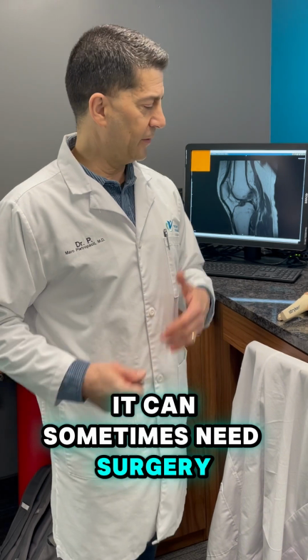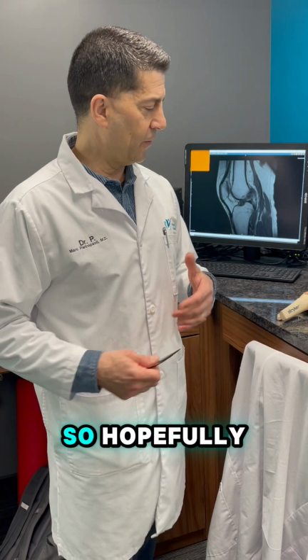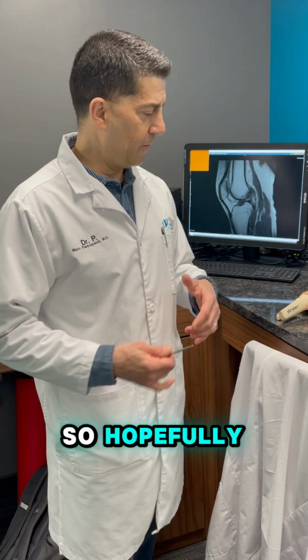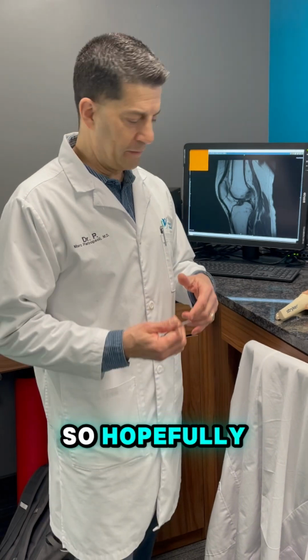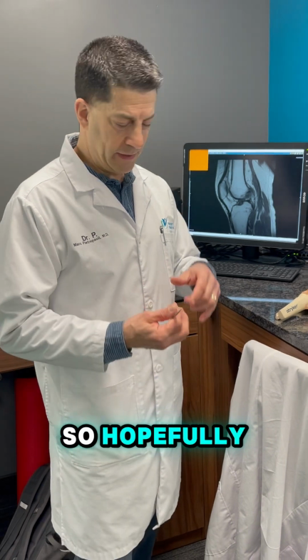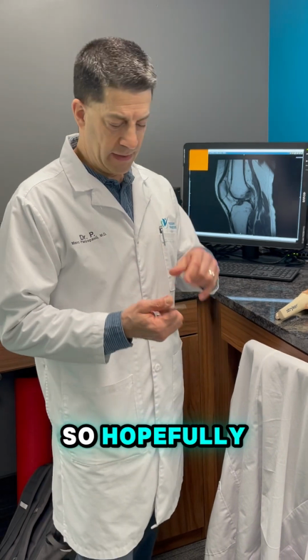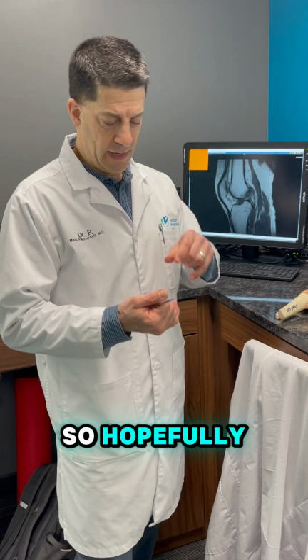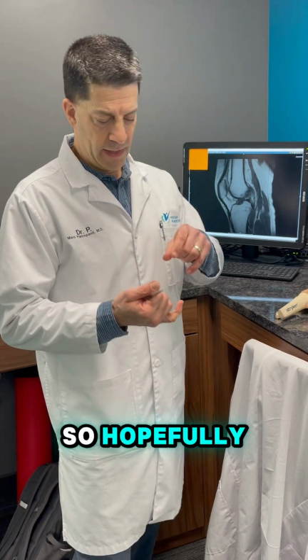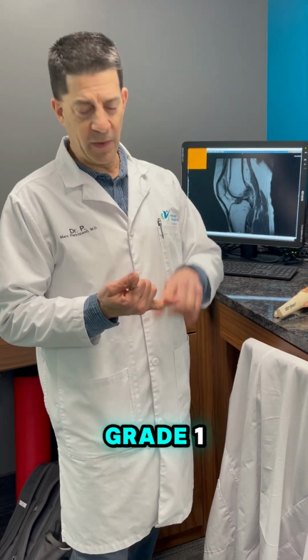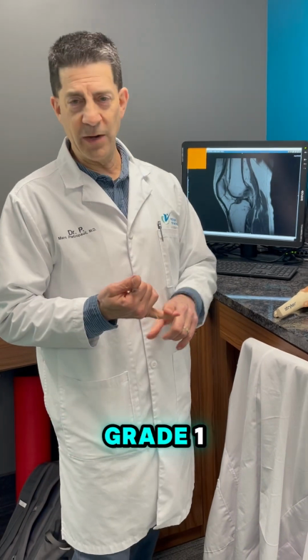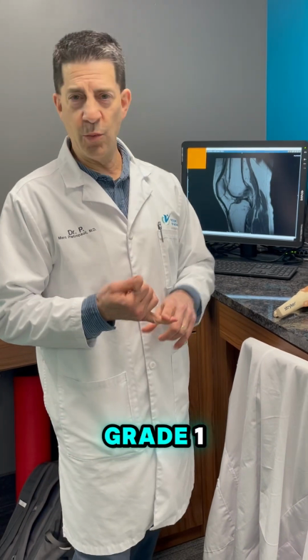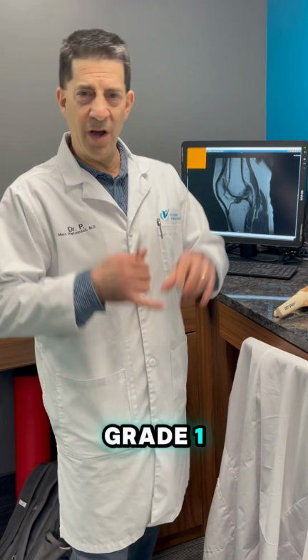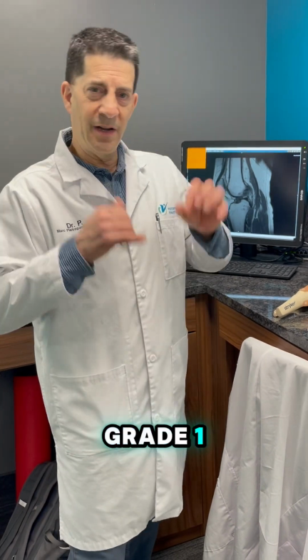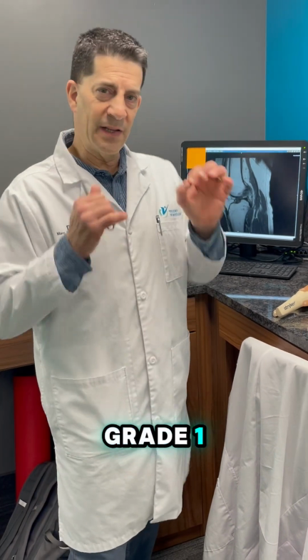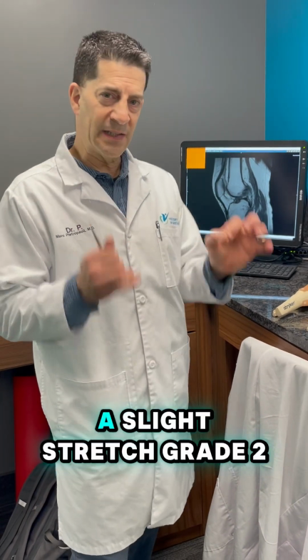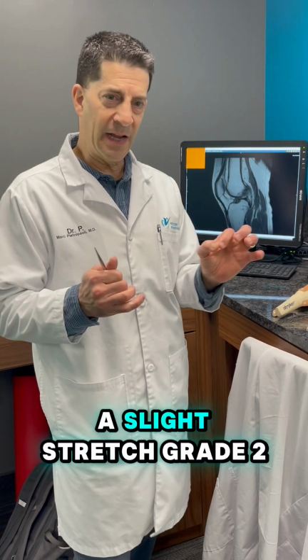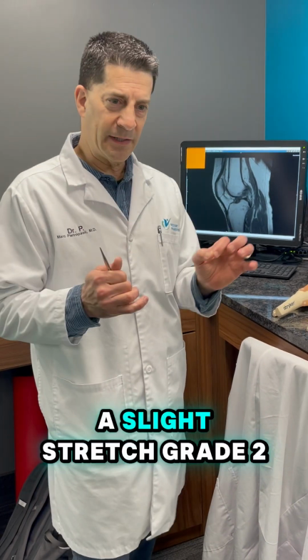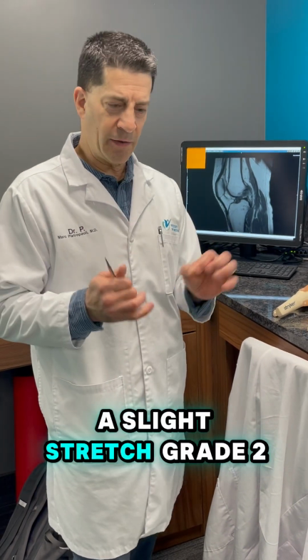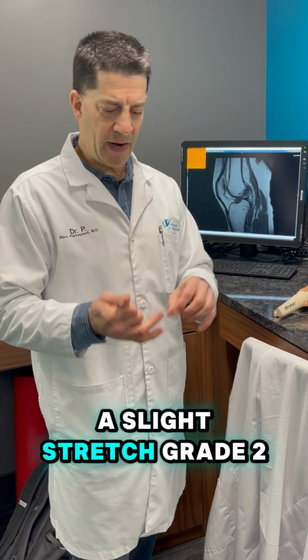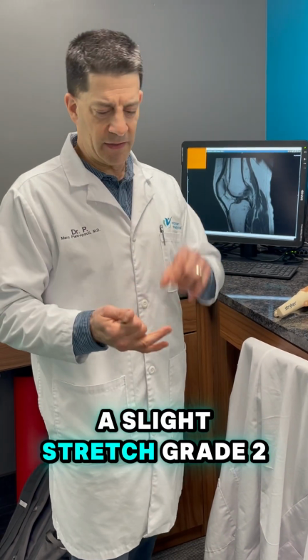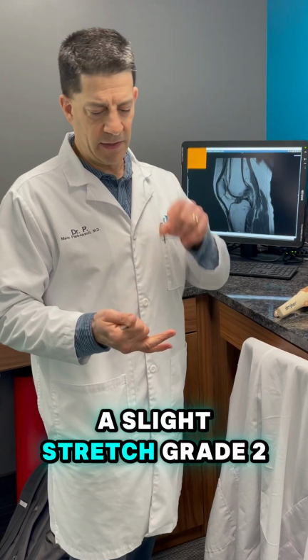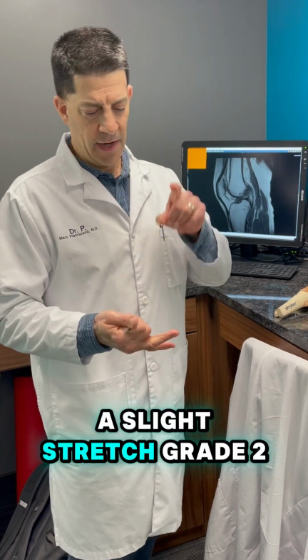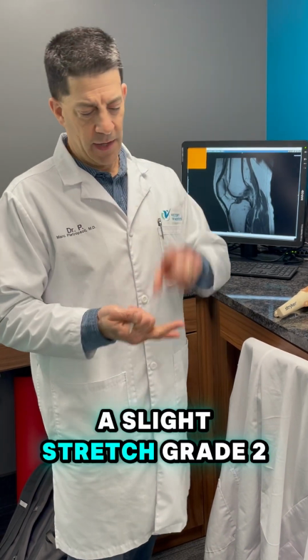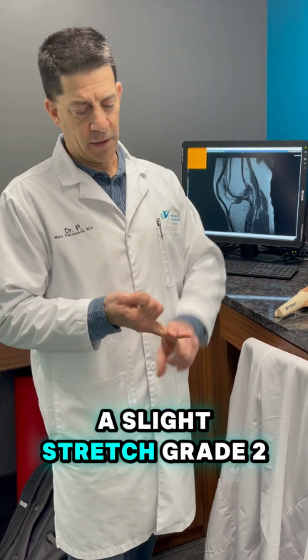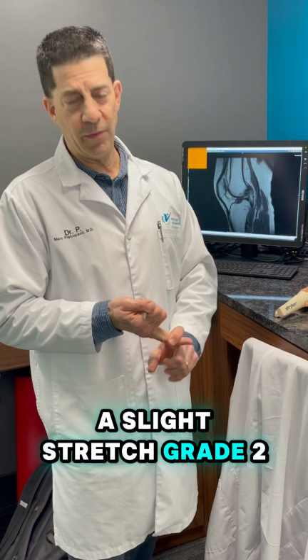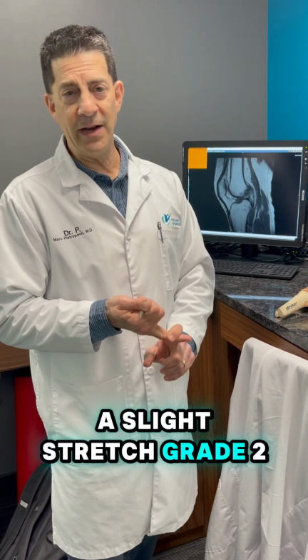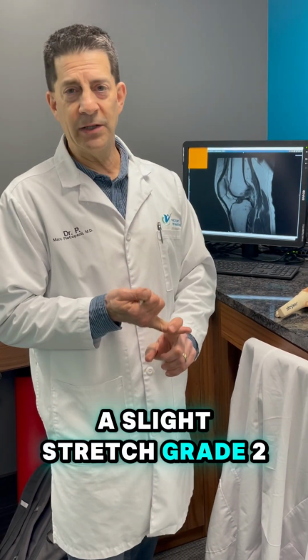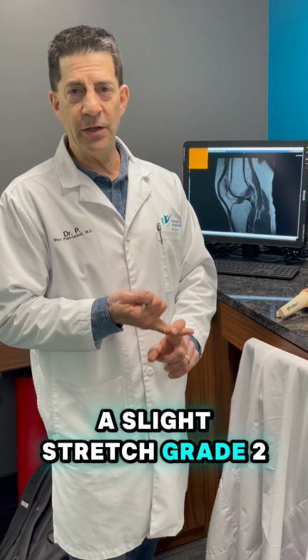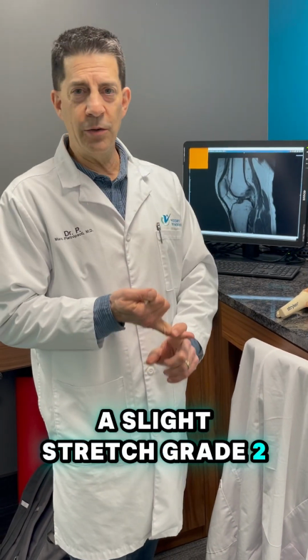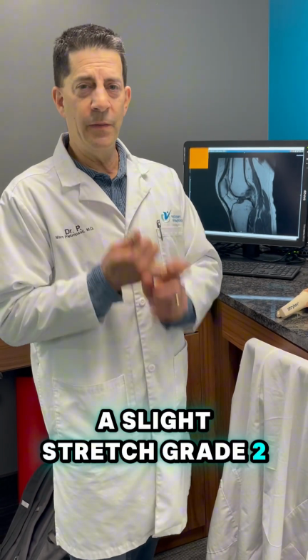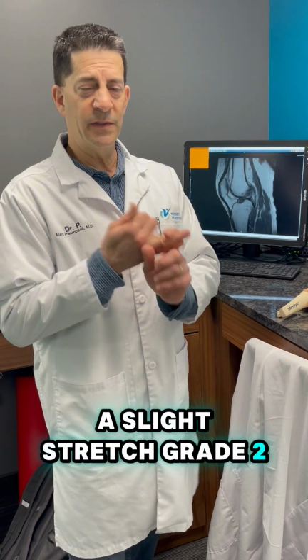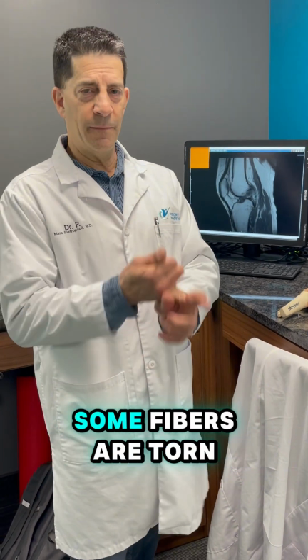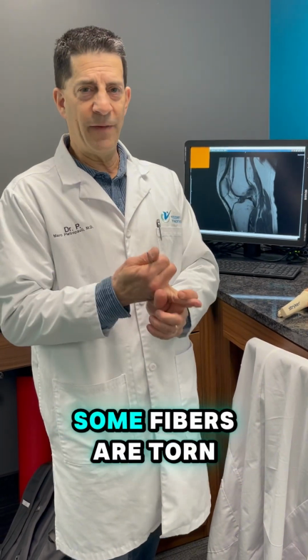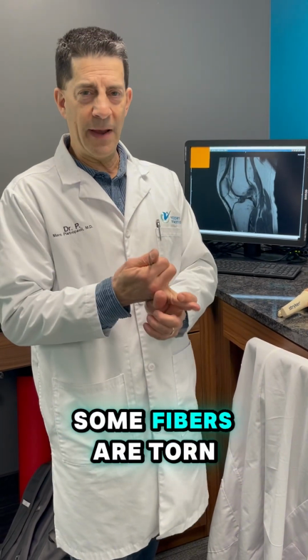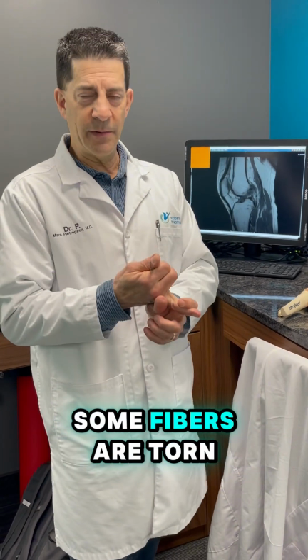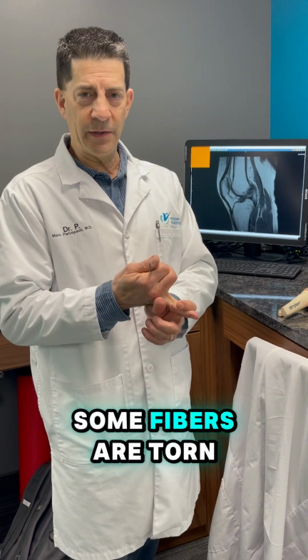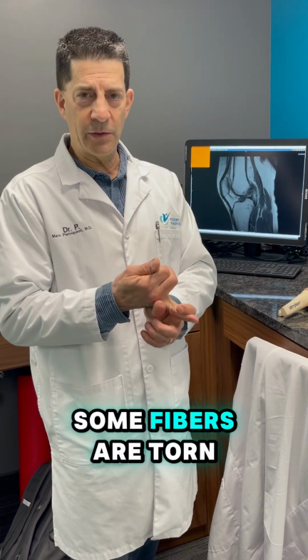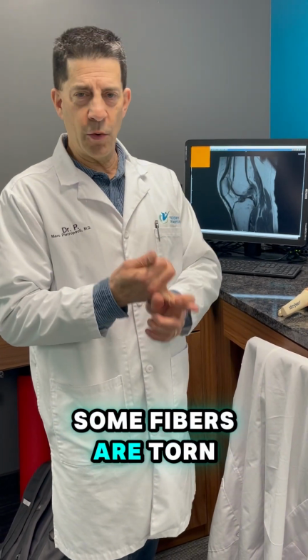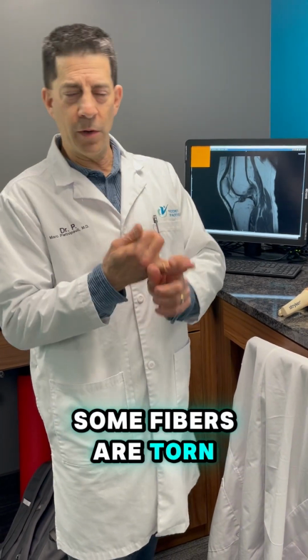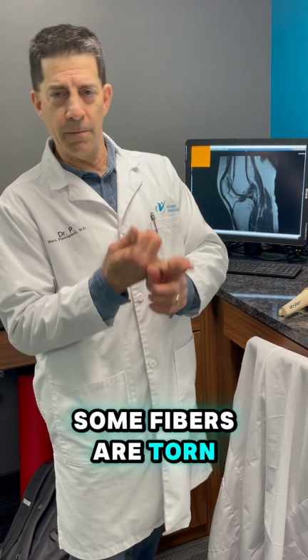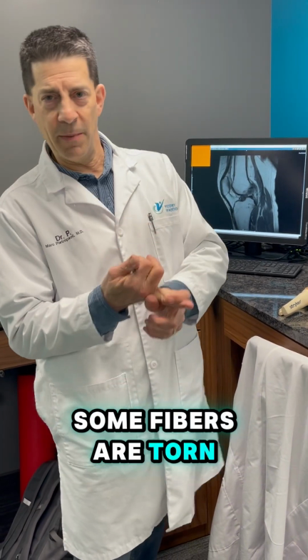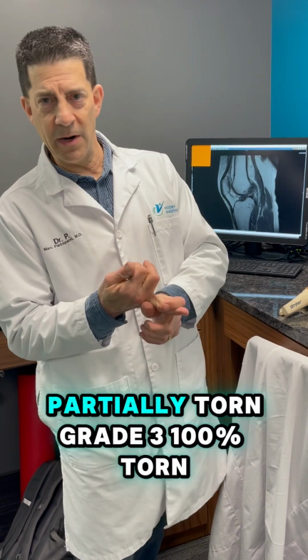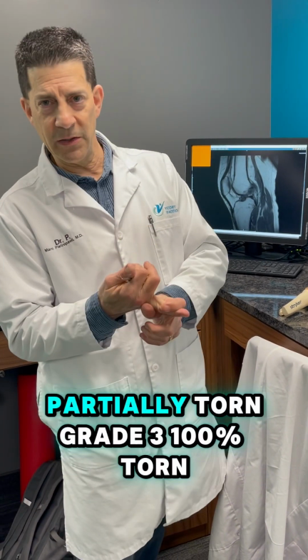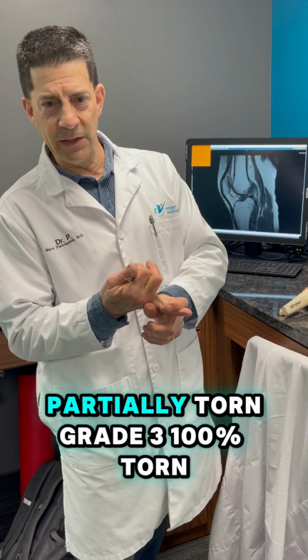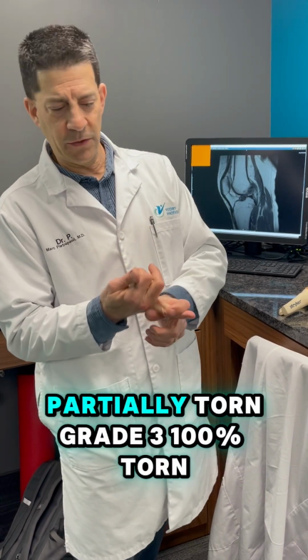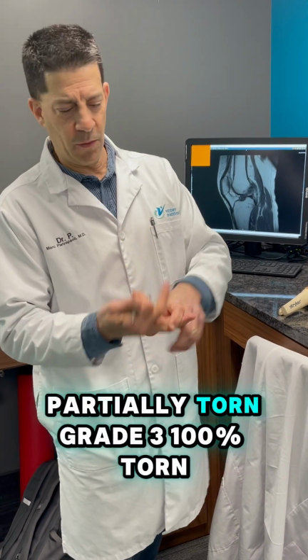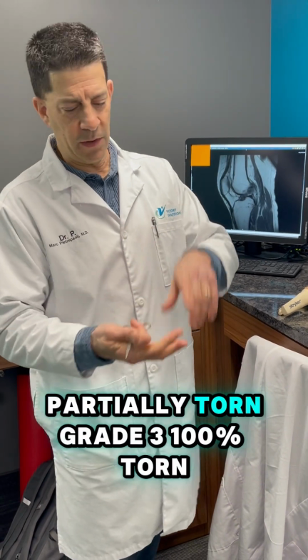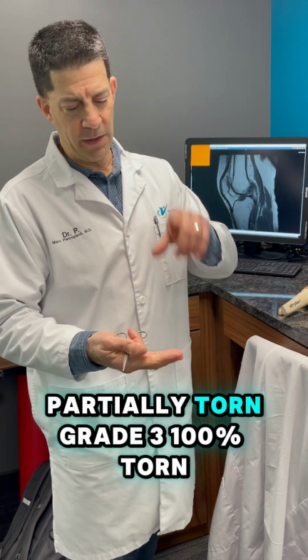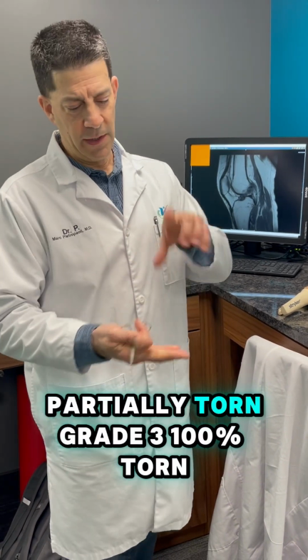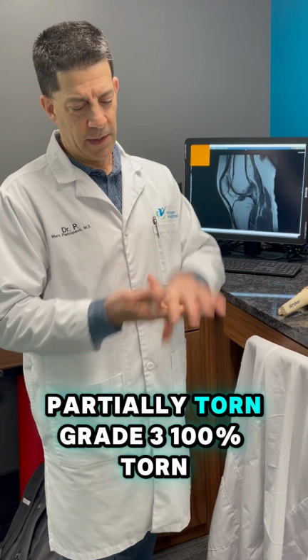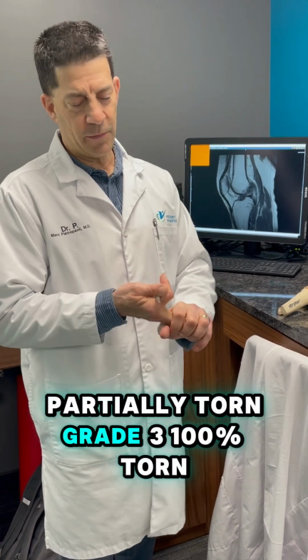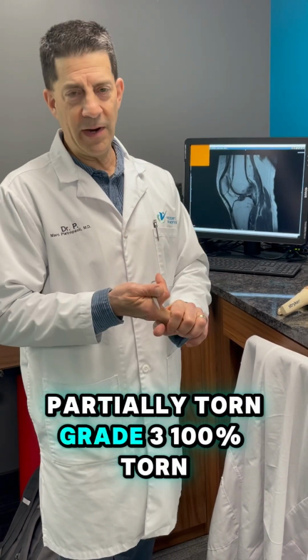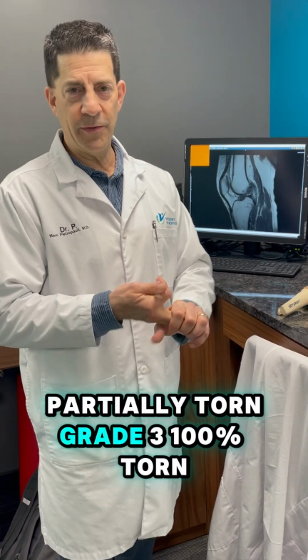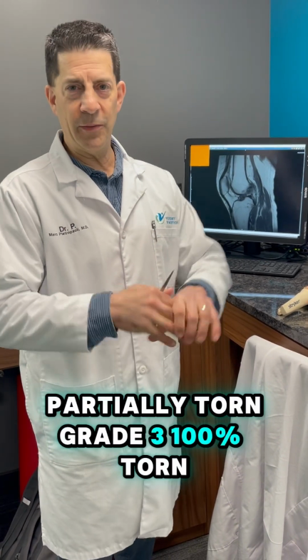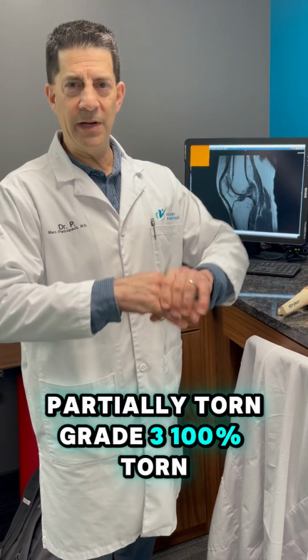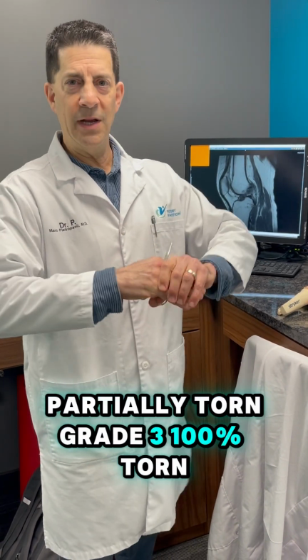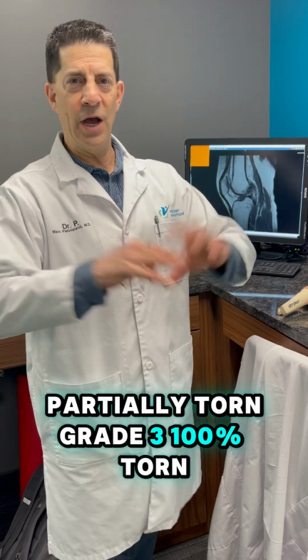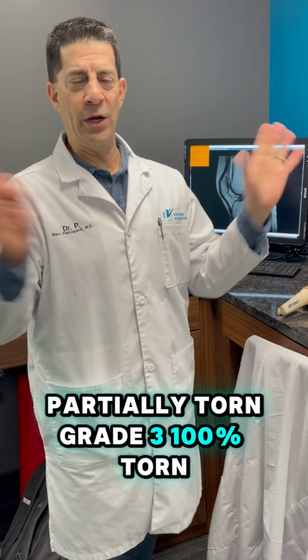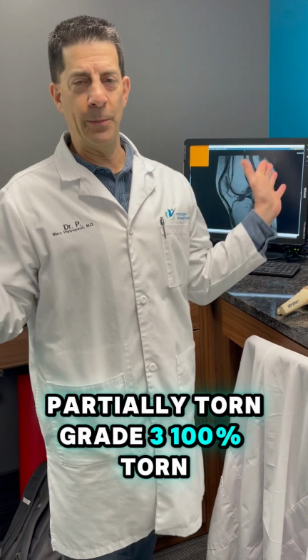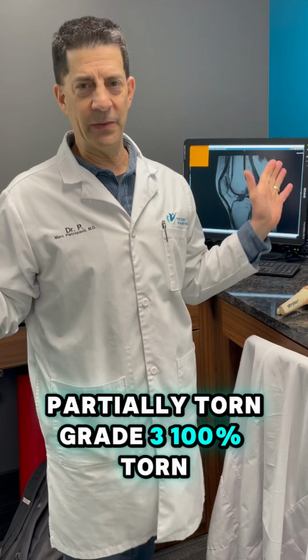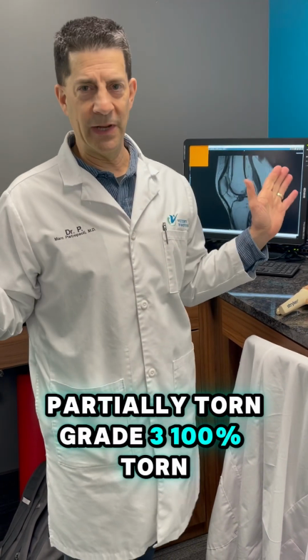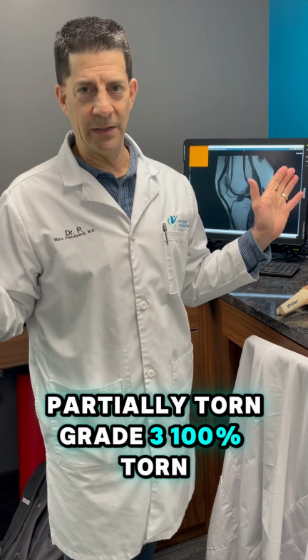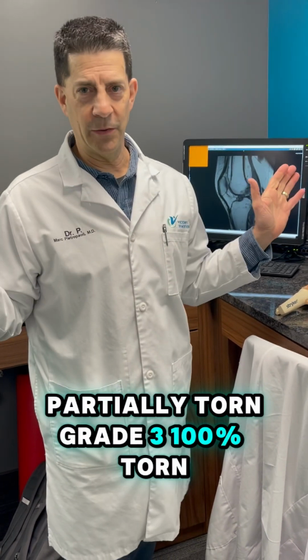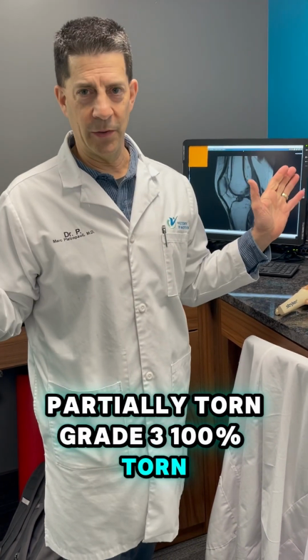So hopefully that's clear: grade 1 is a slight stretch; grade 2, some fibers are torn — partially torn; grade 3, 100% torn.